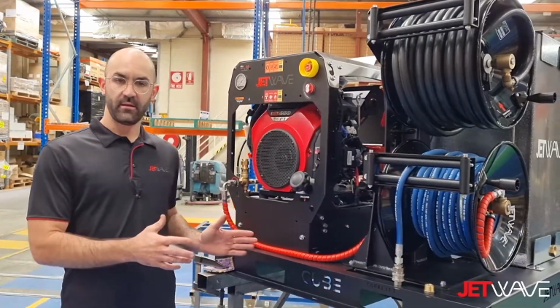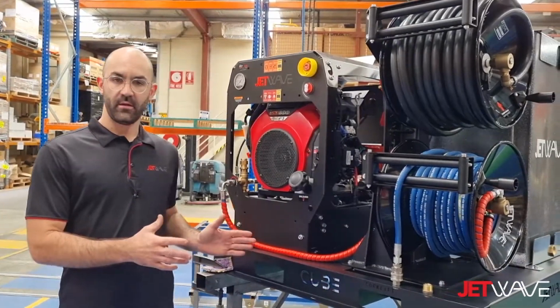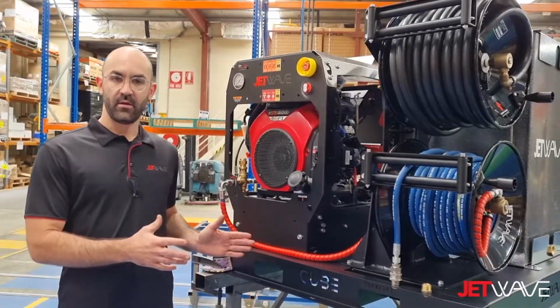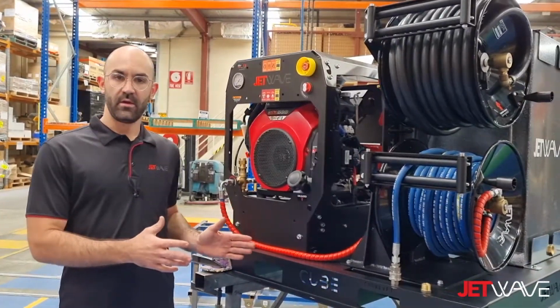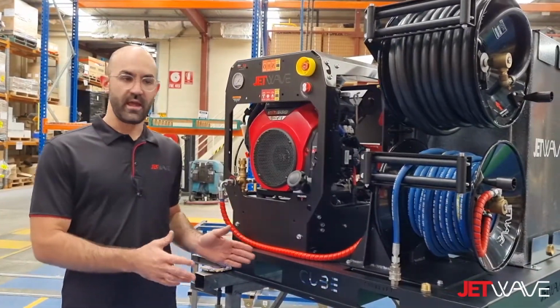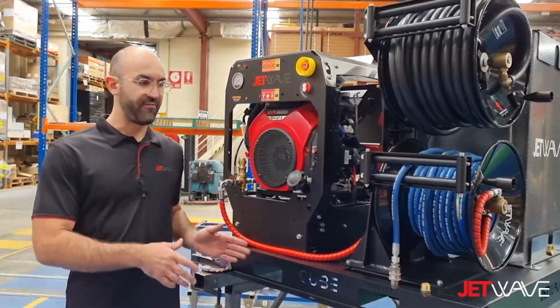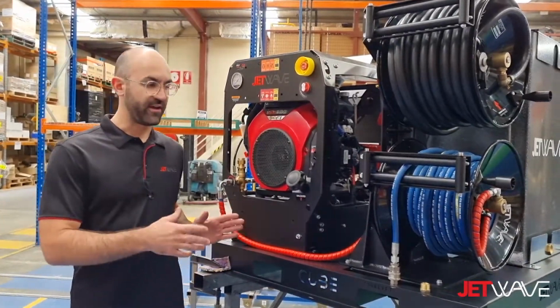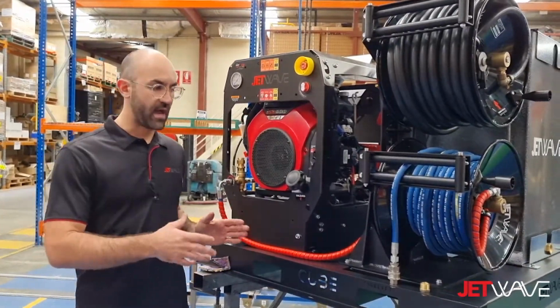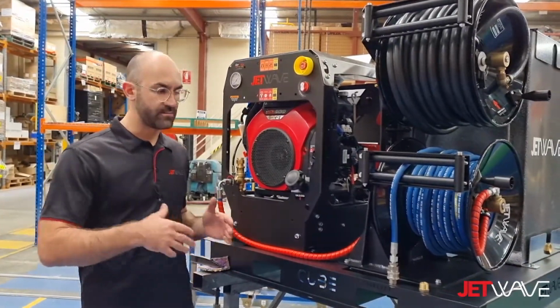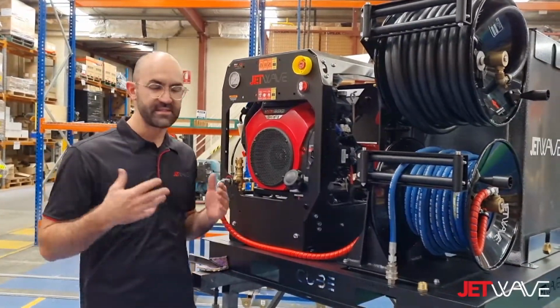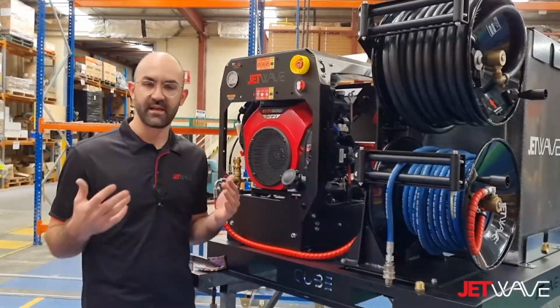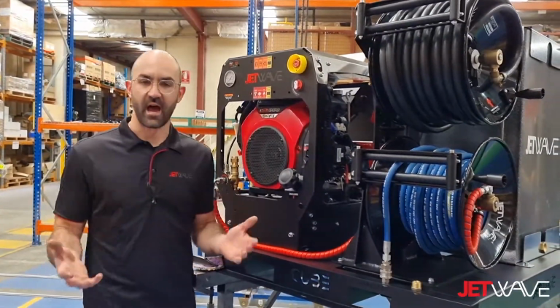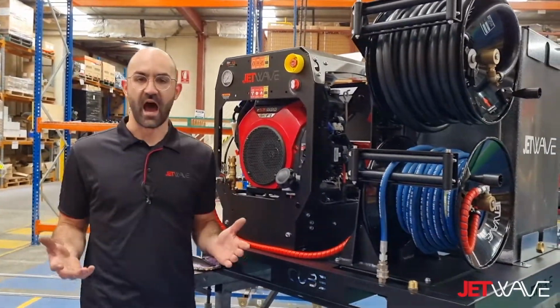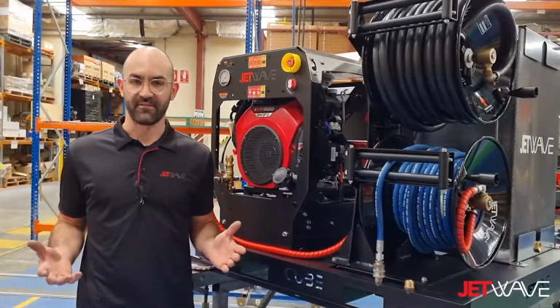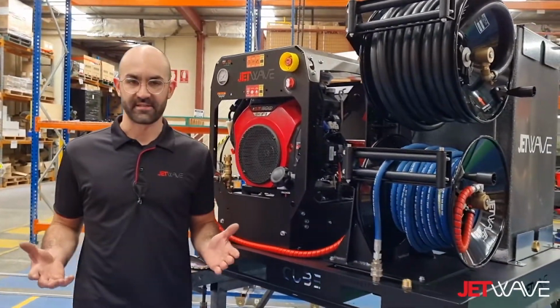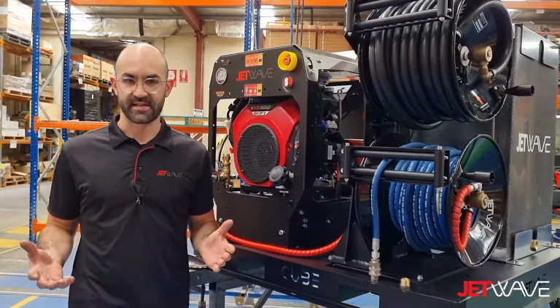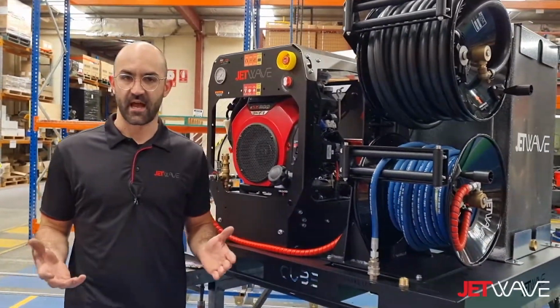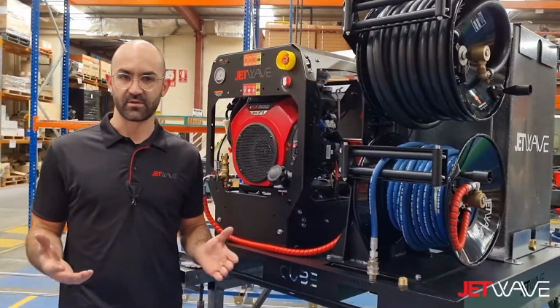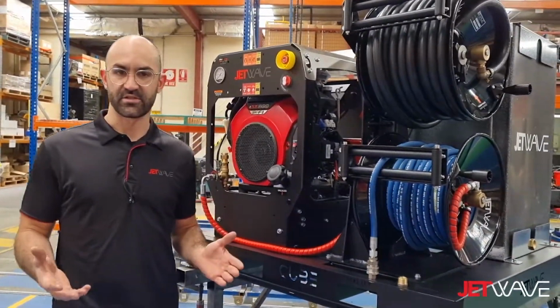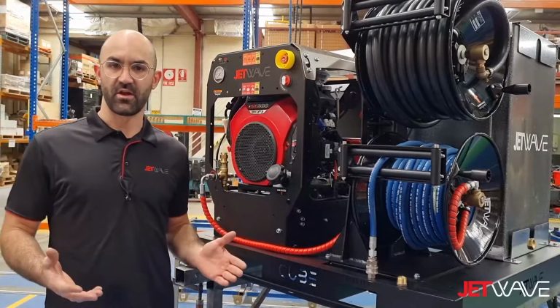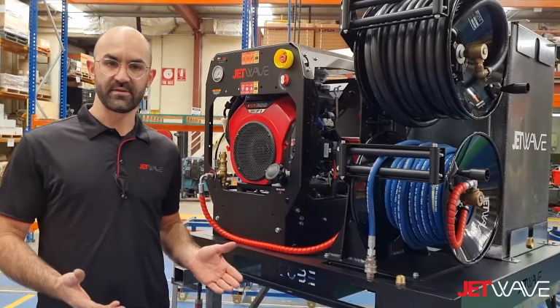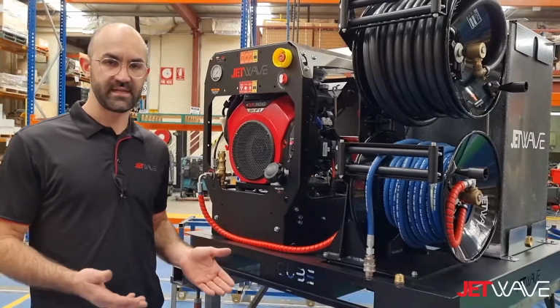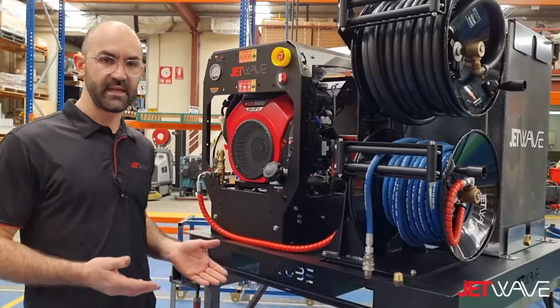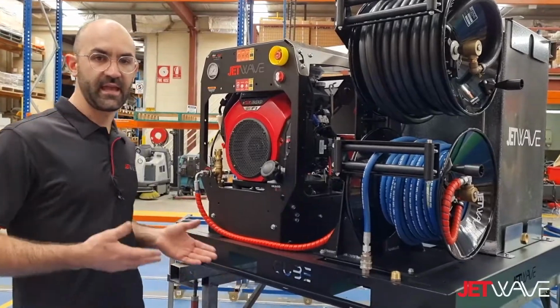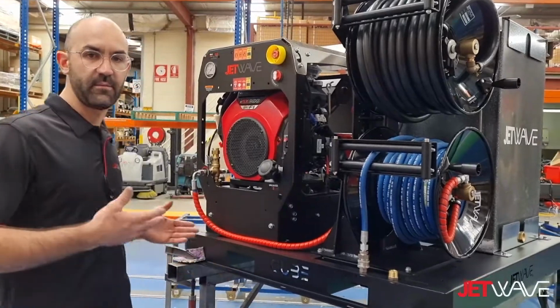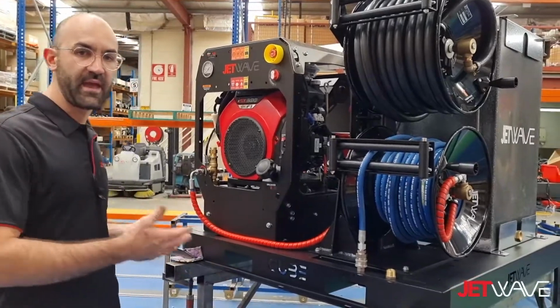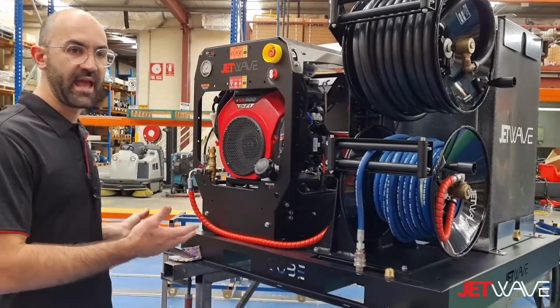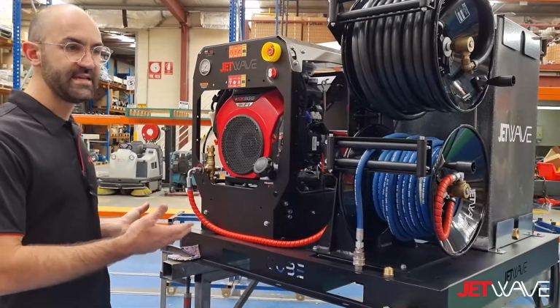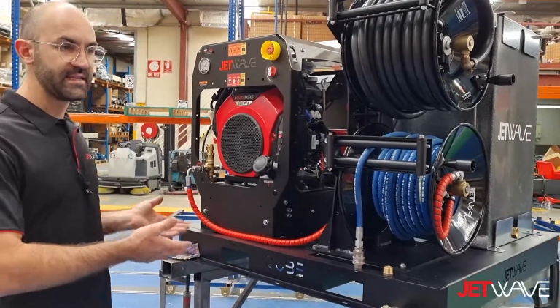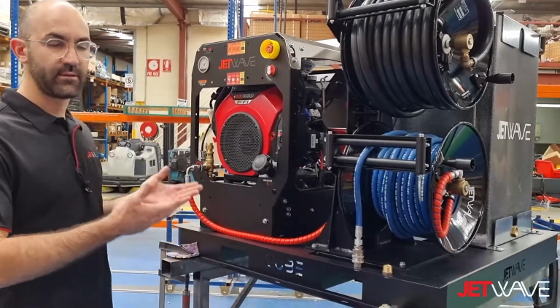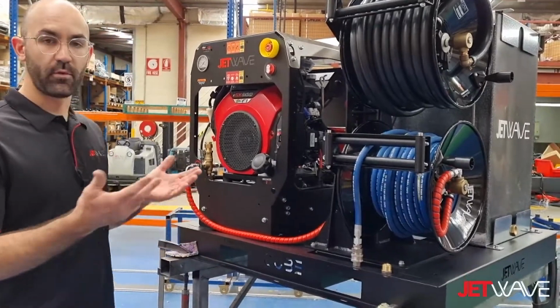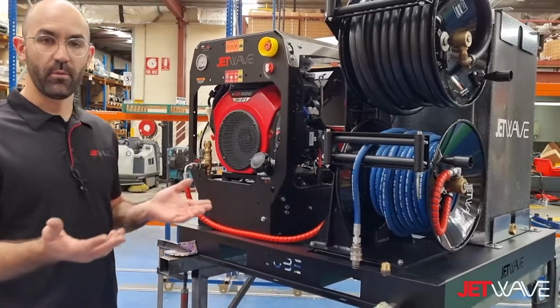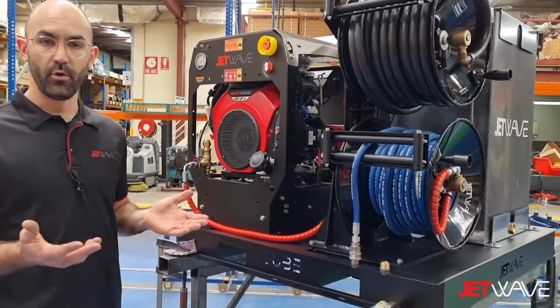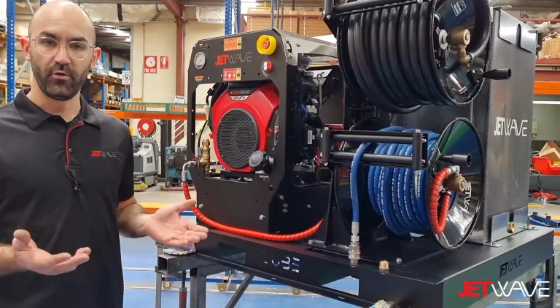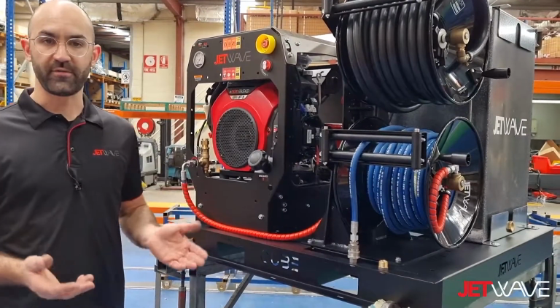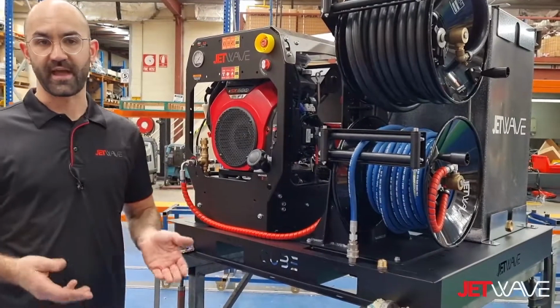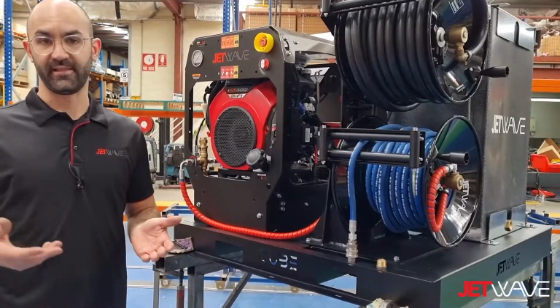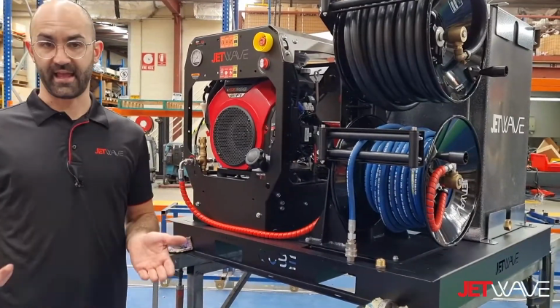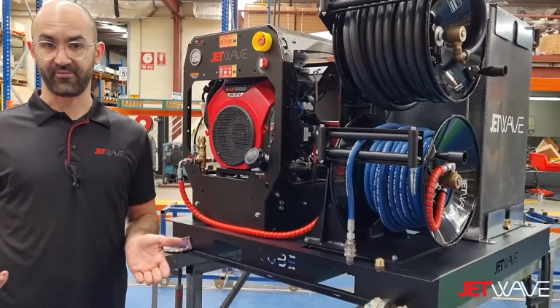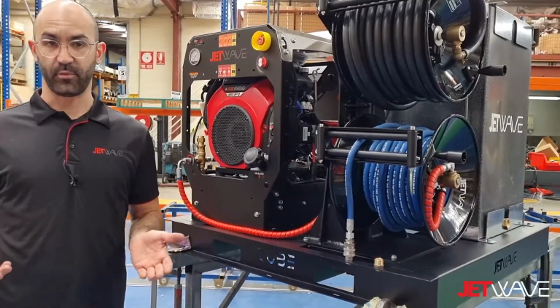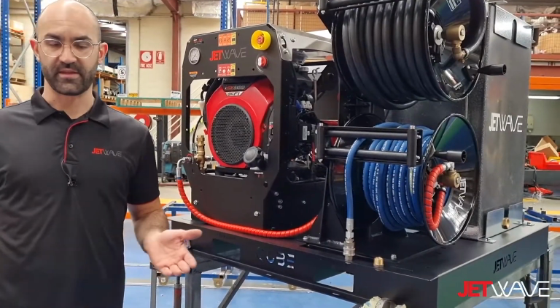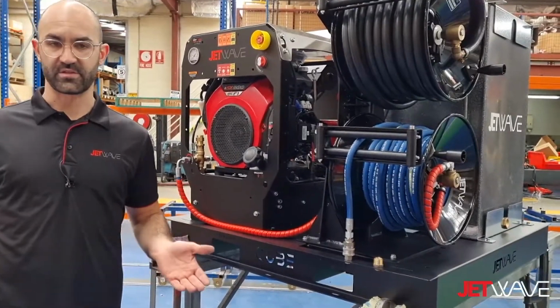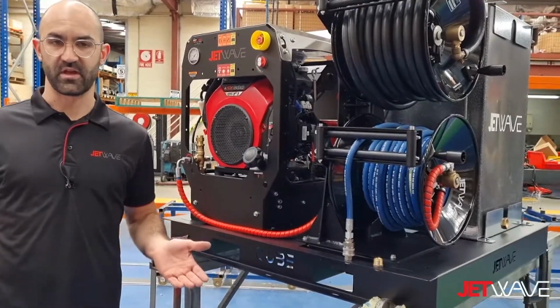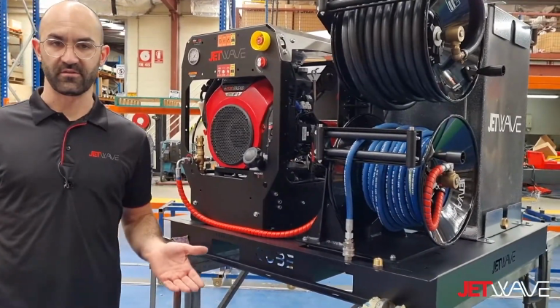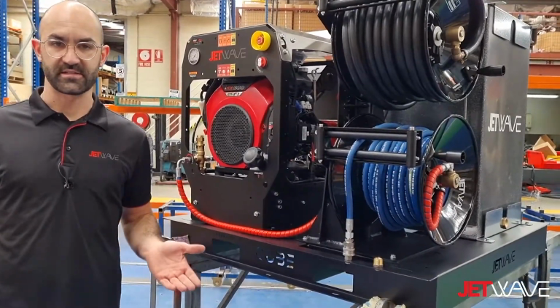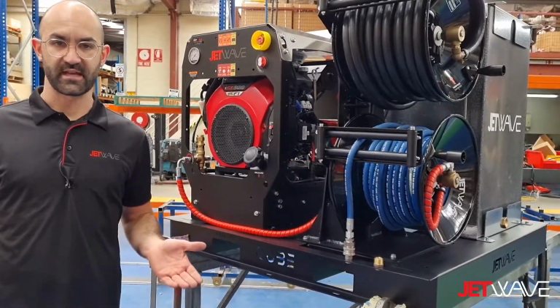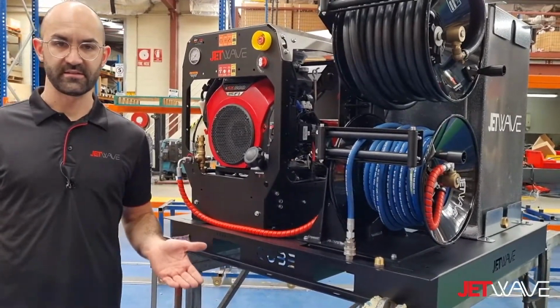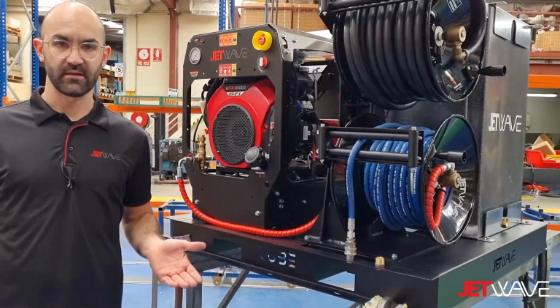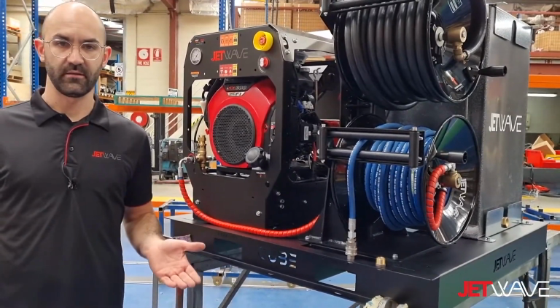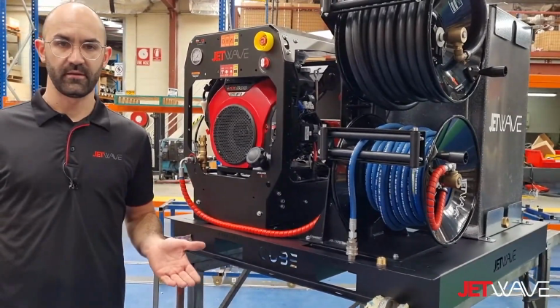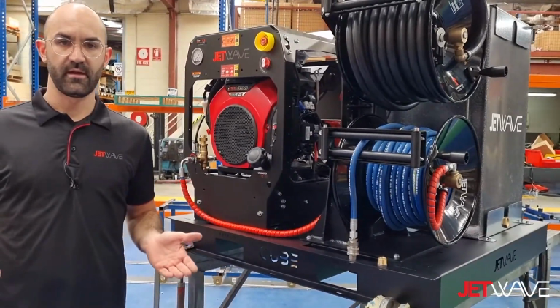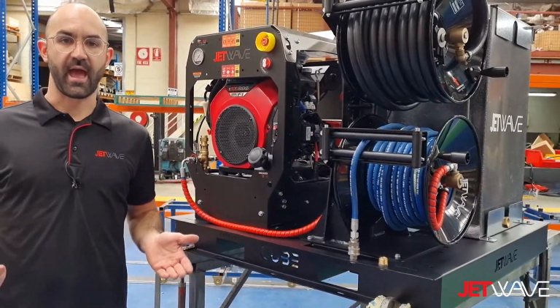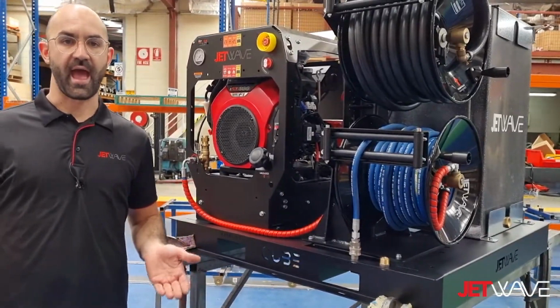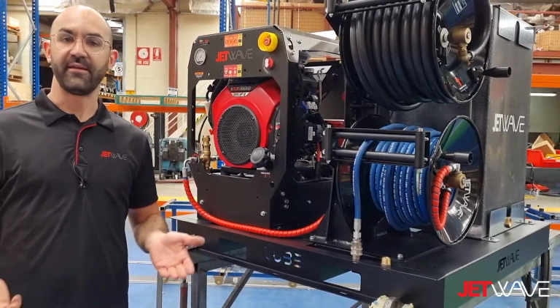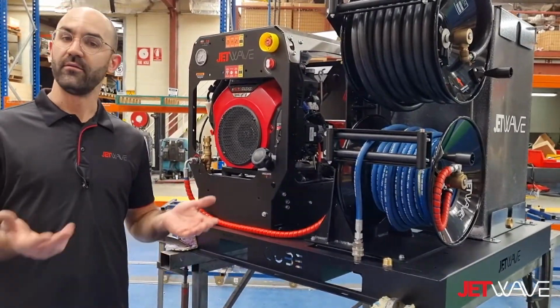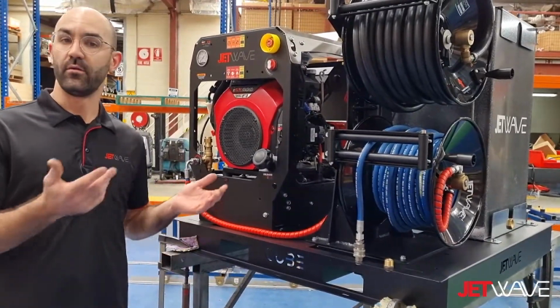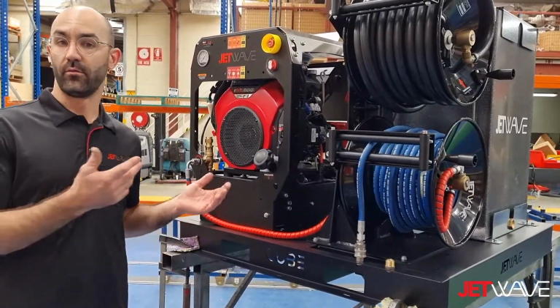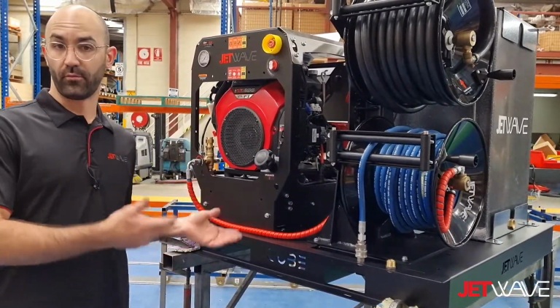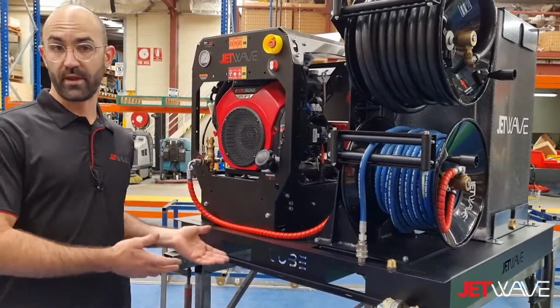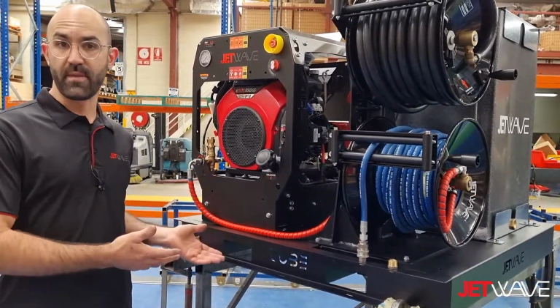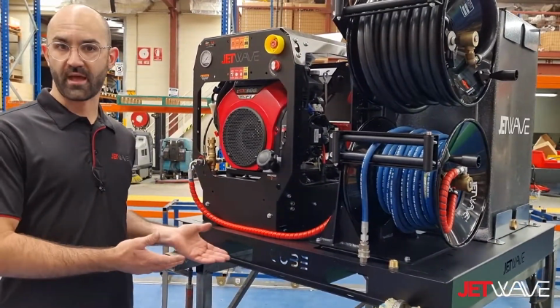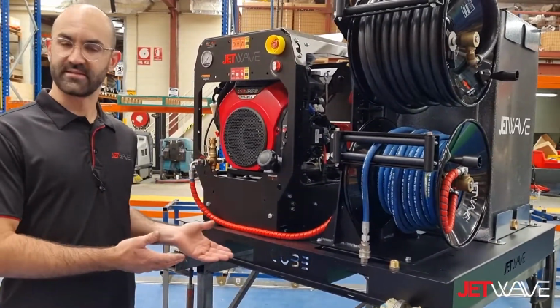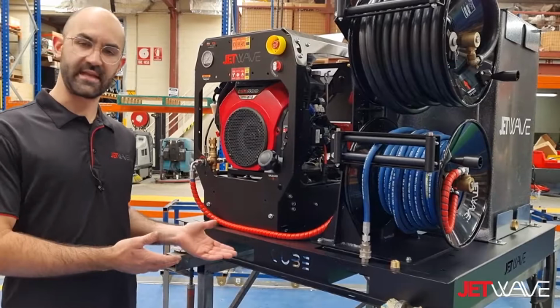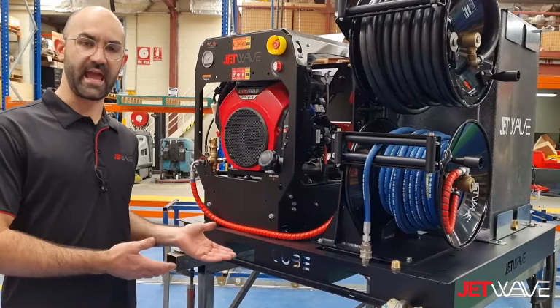When it comes to after-sale servicing, the unit can be easily removed and left with the service center and remounted again.